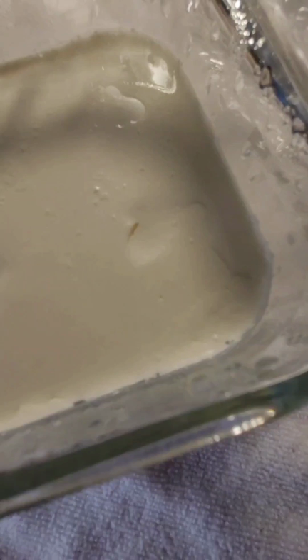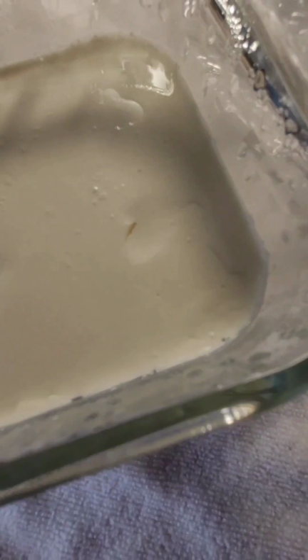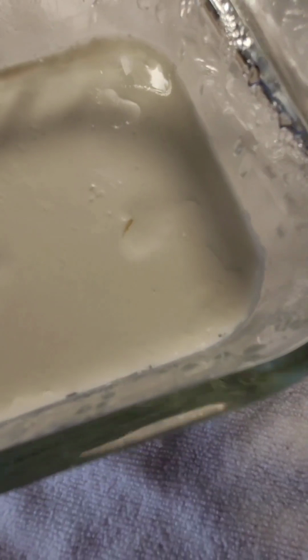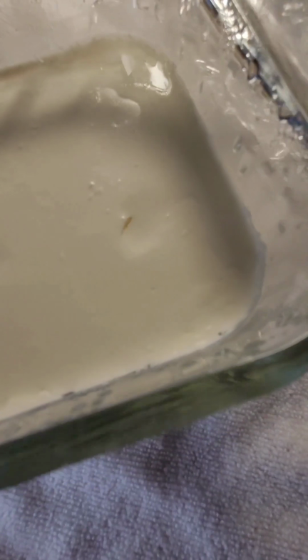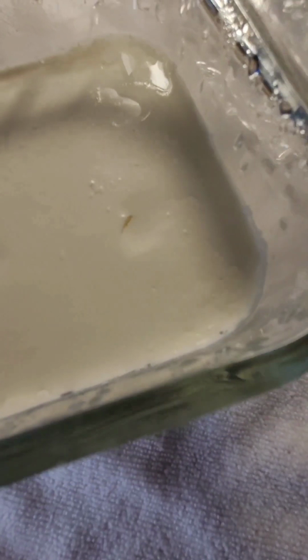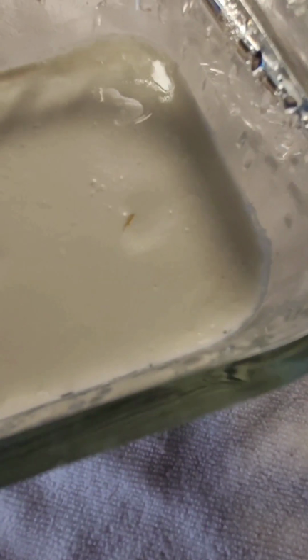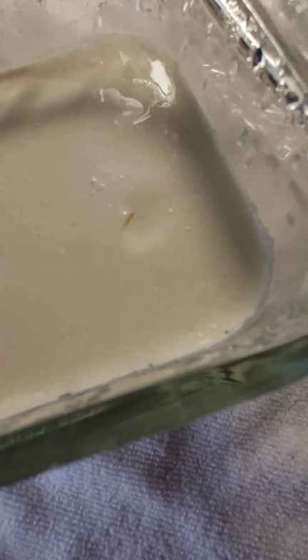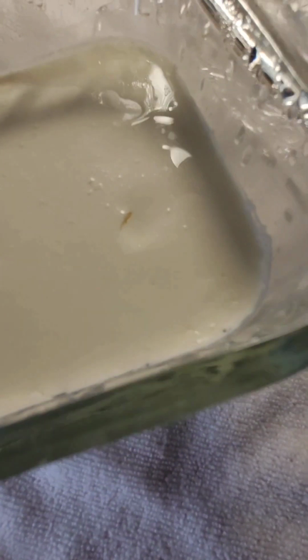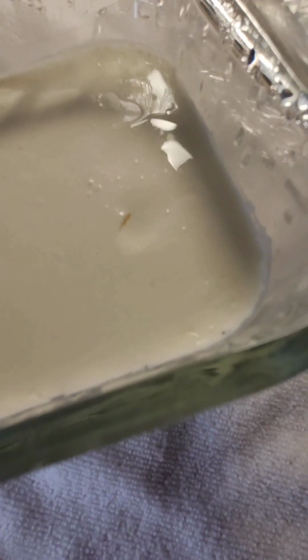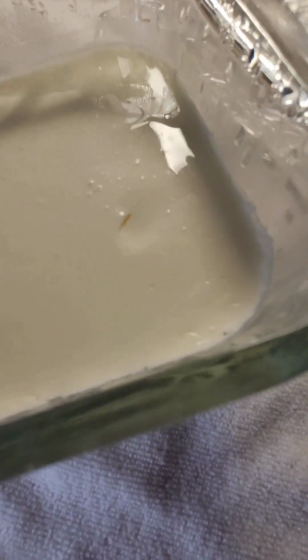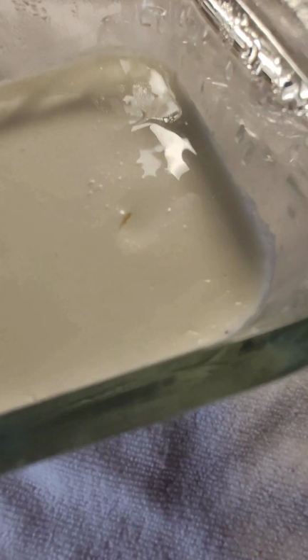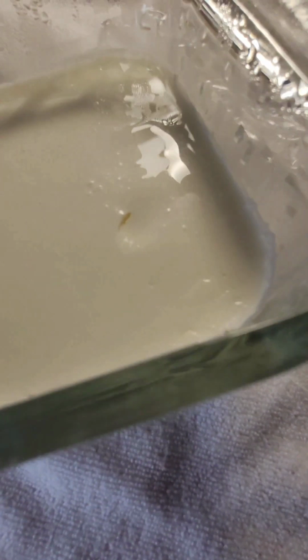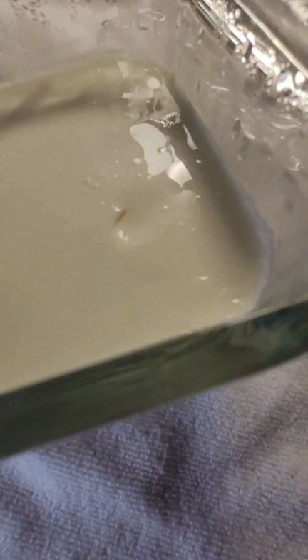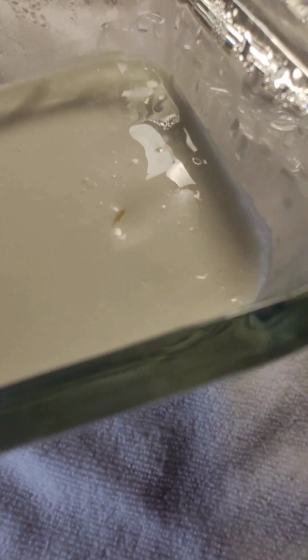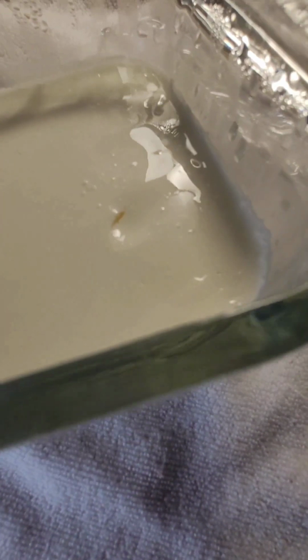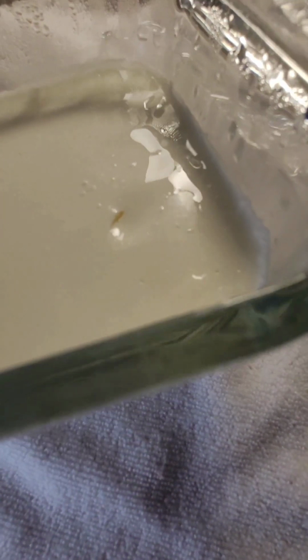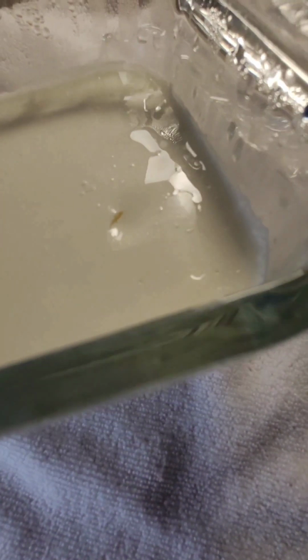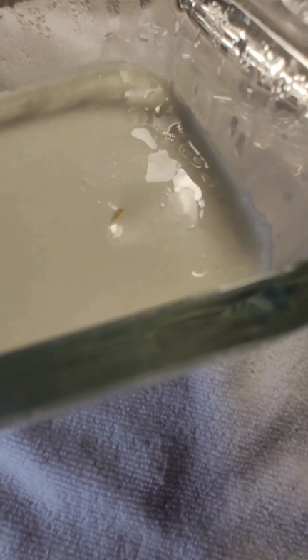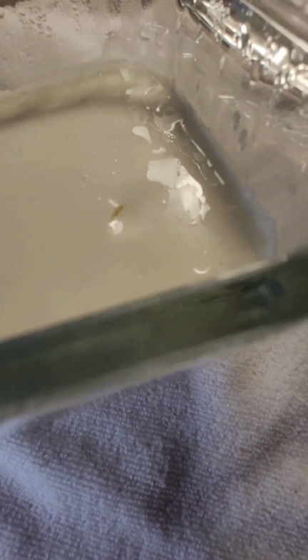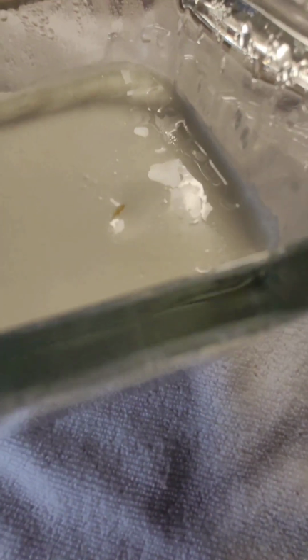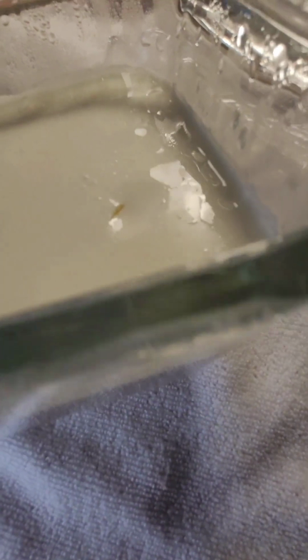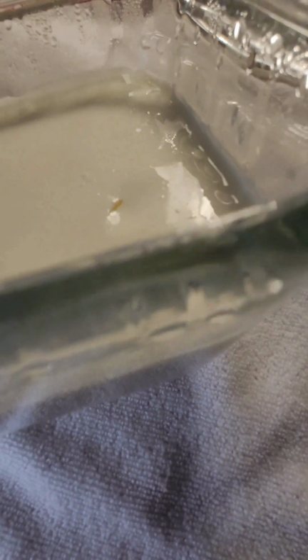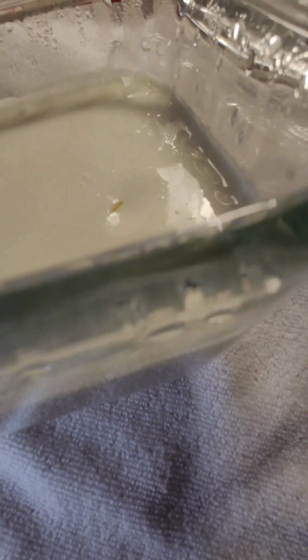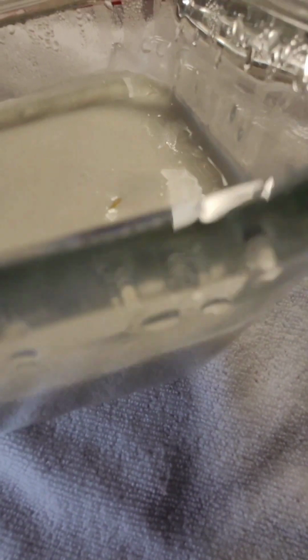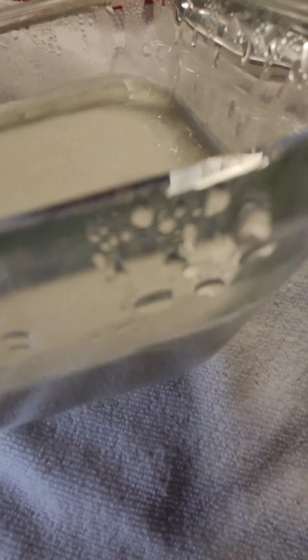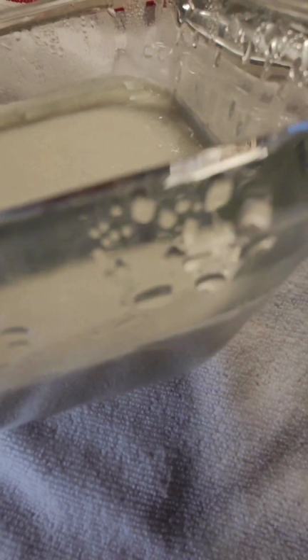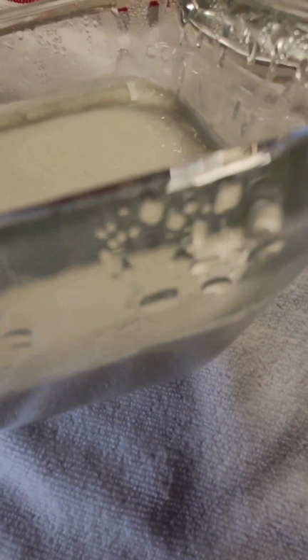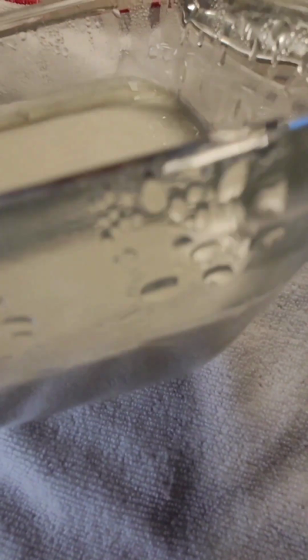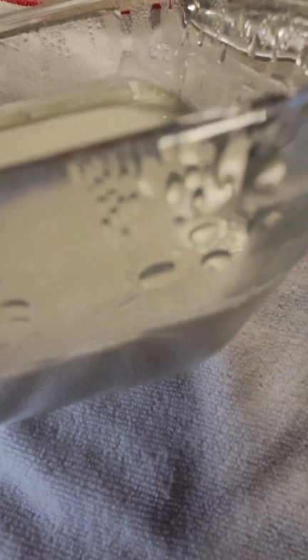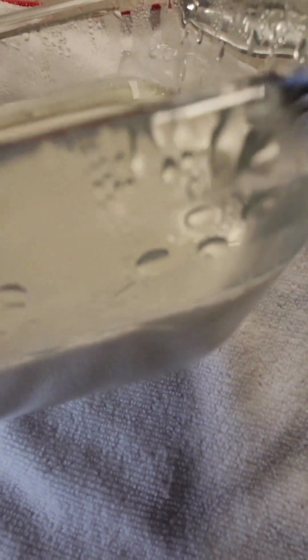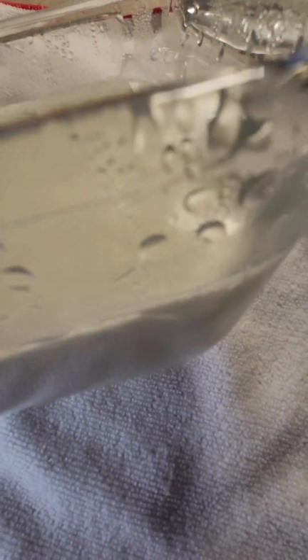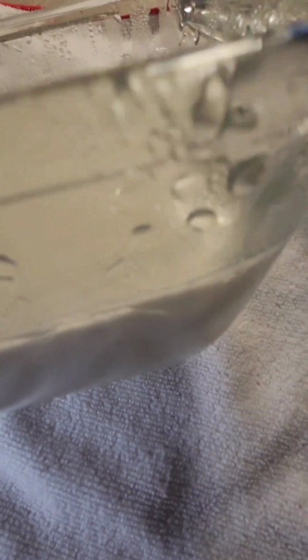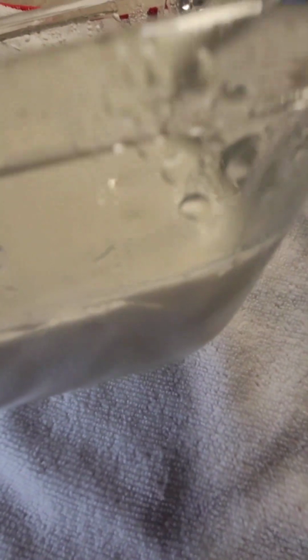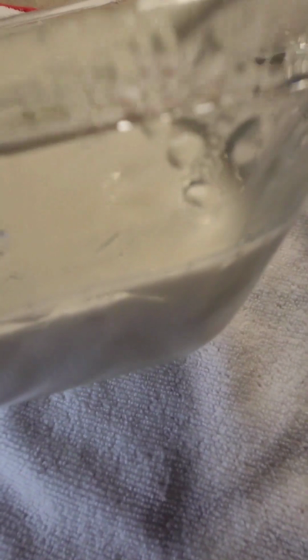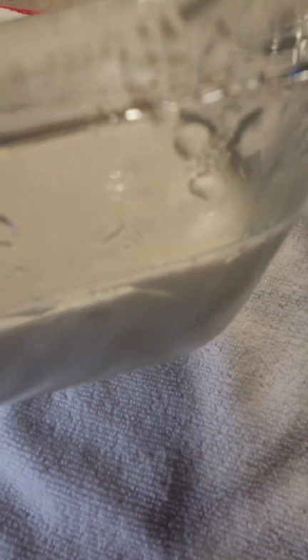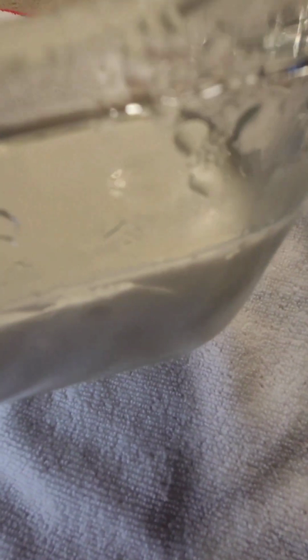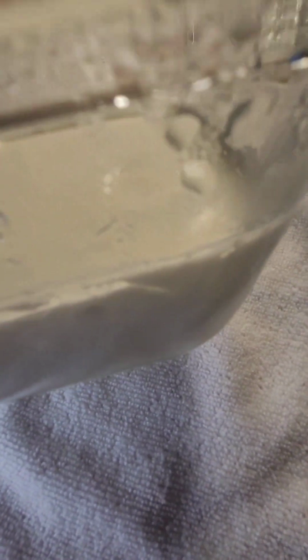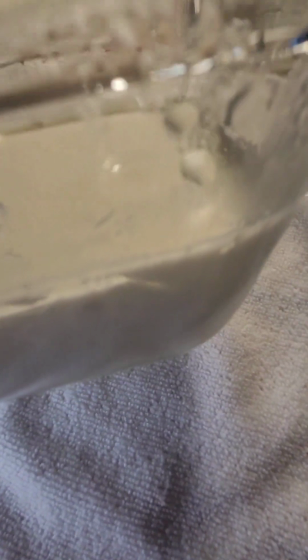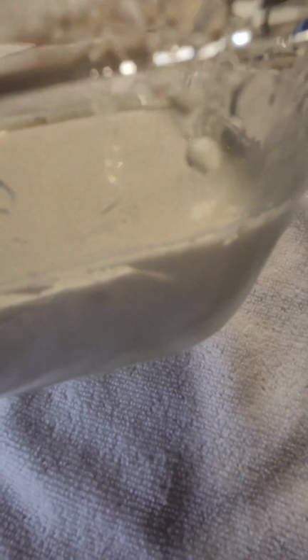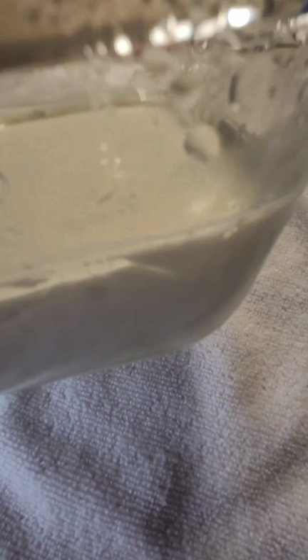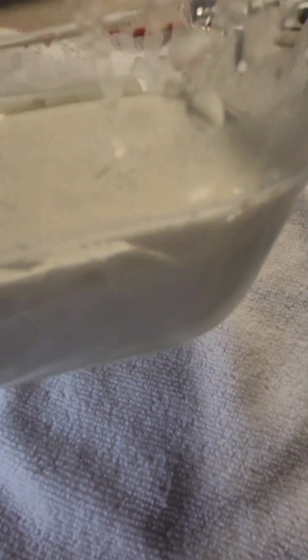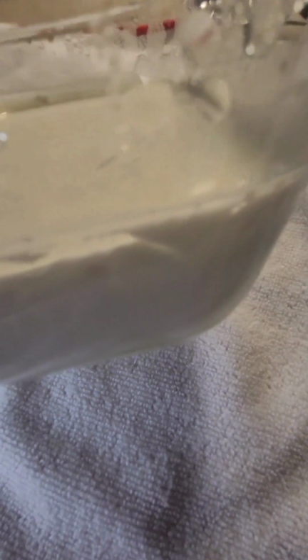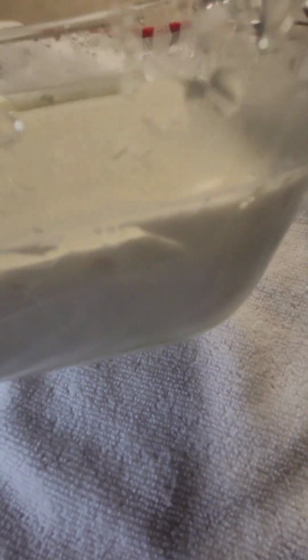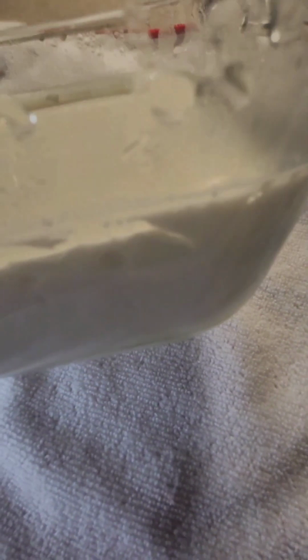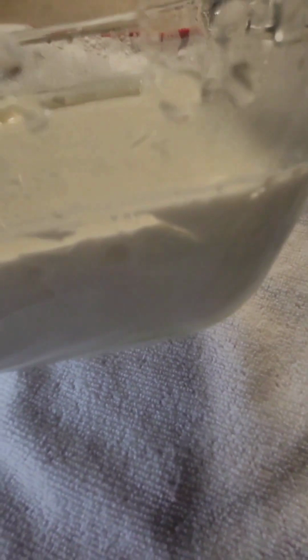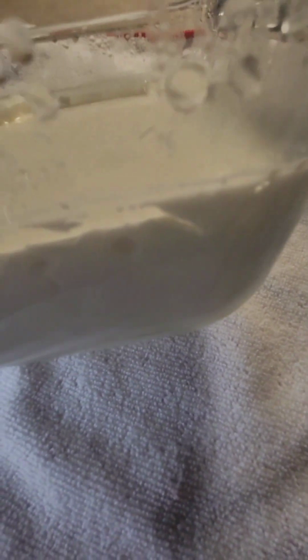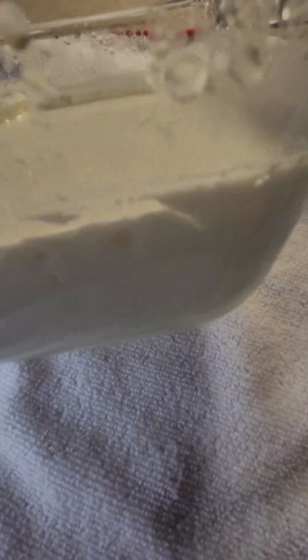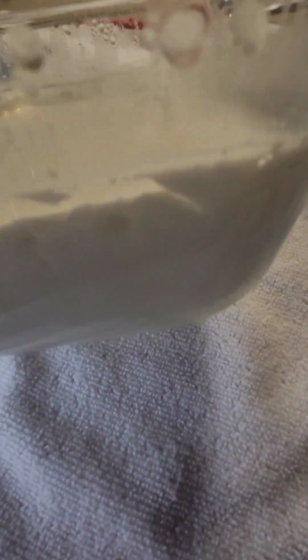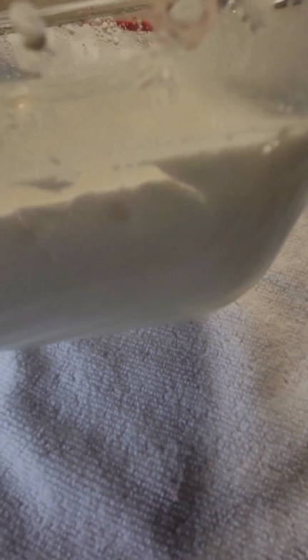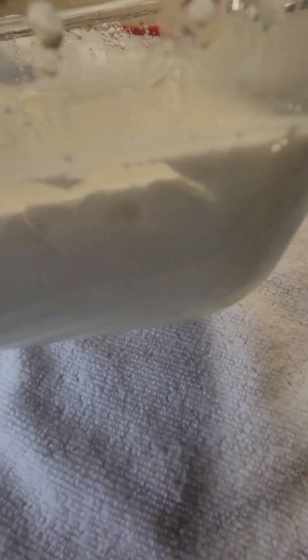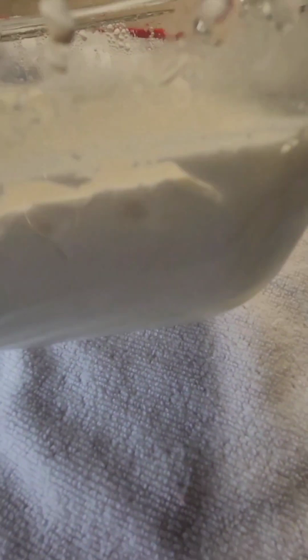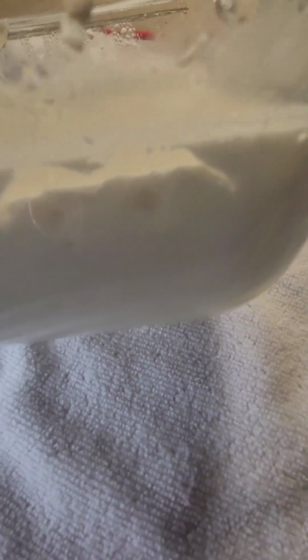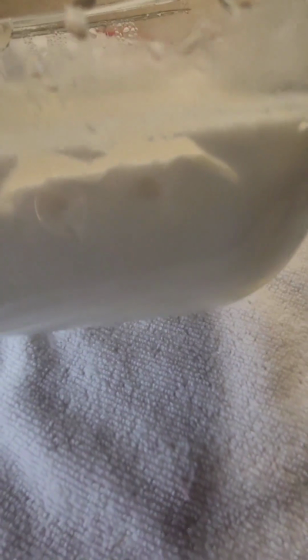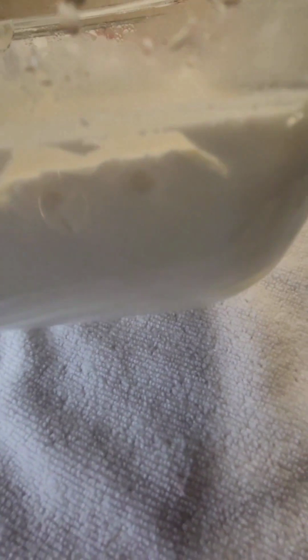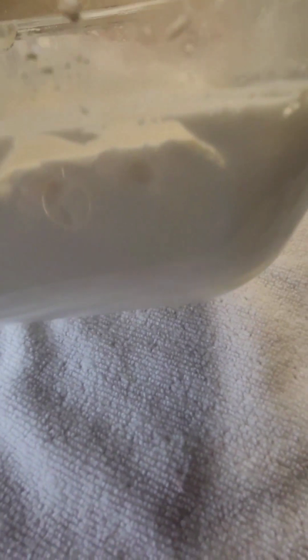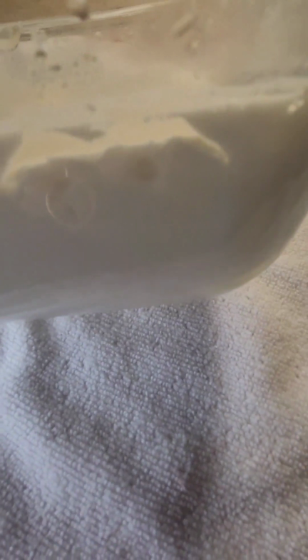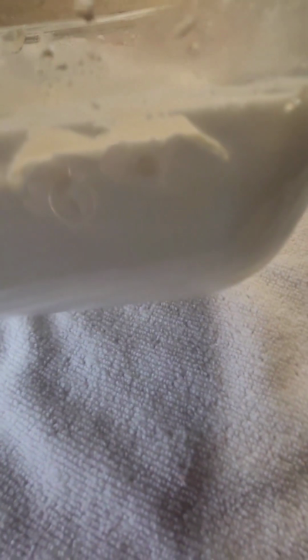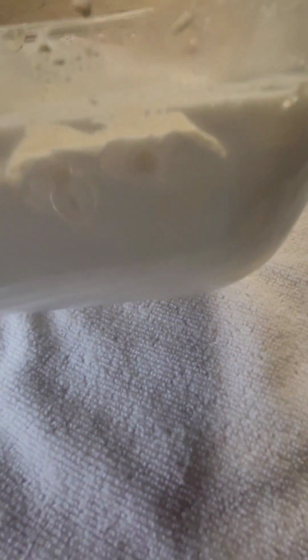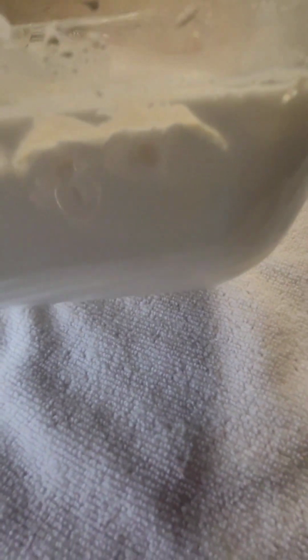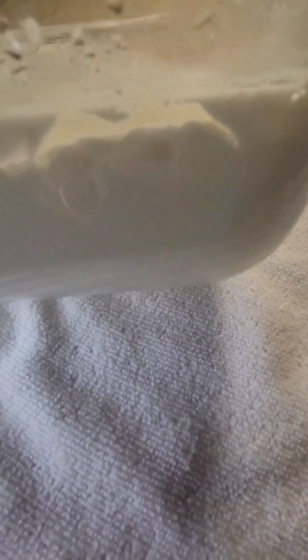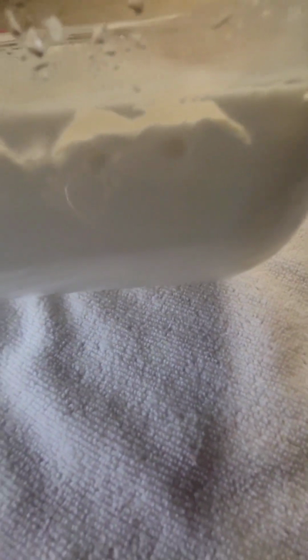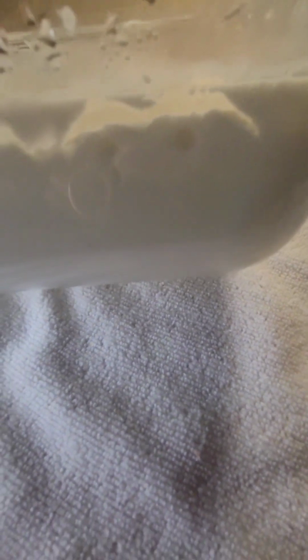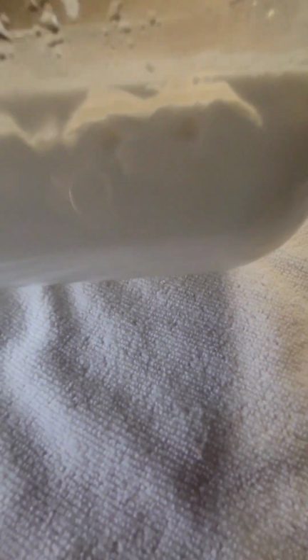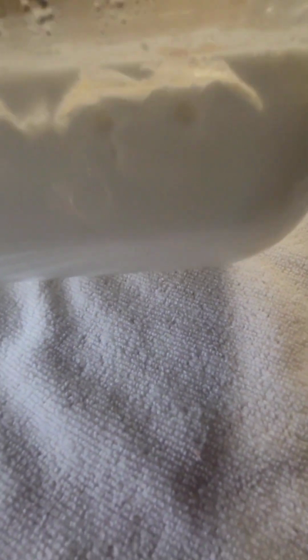This is how I make my L. Reuteri yogurt without a yogurt maker, a sous-vide, or even an Instapot.